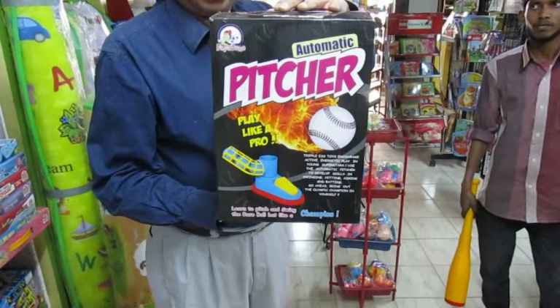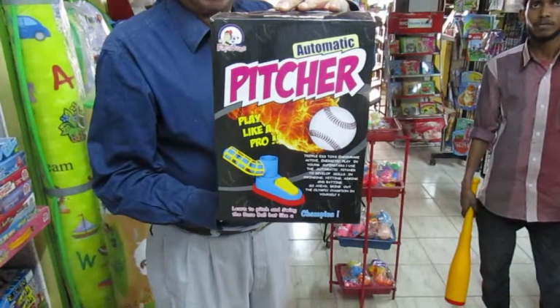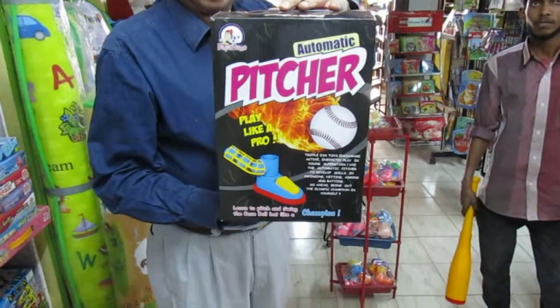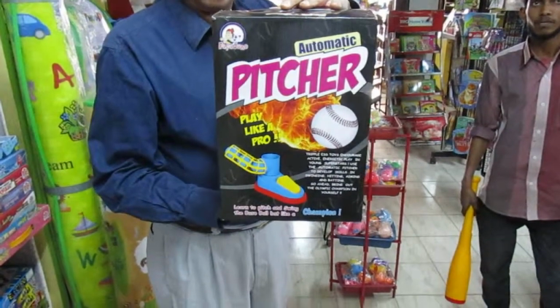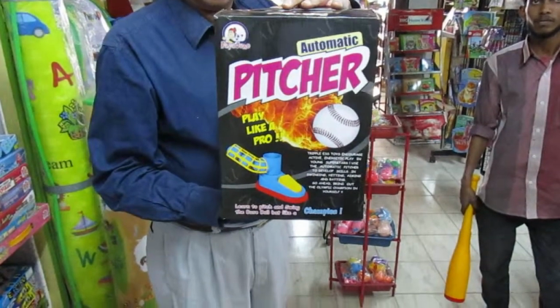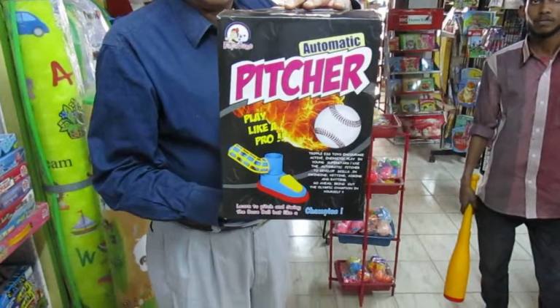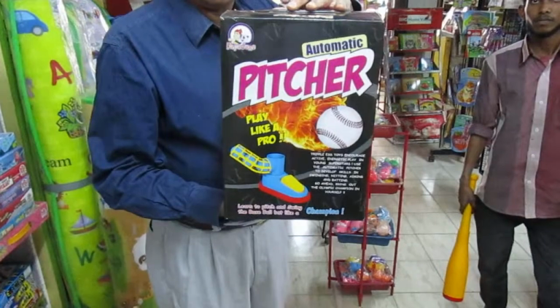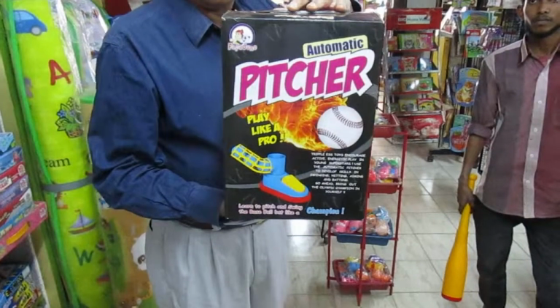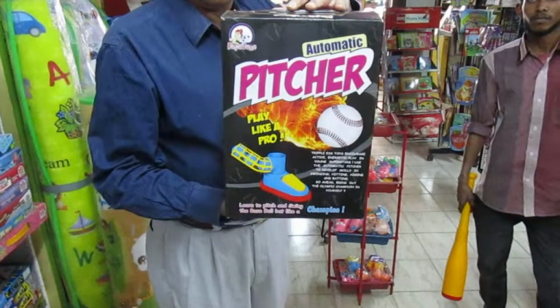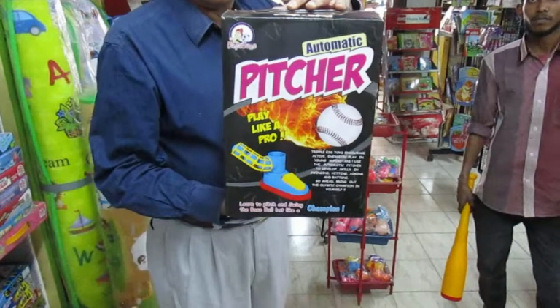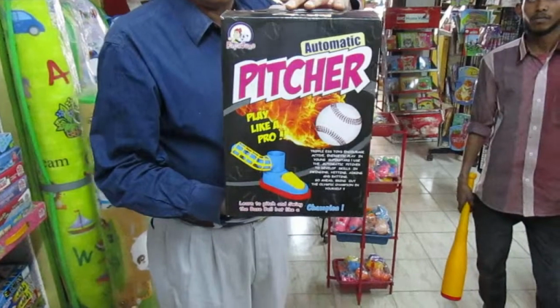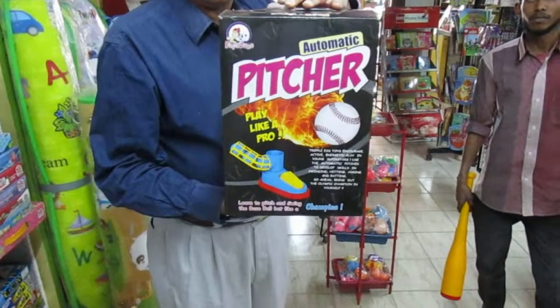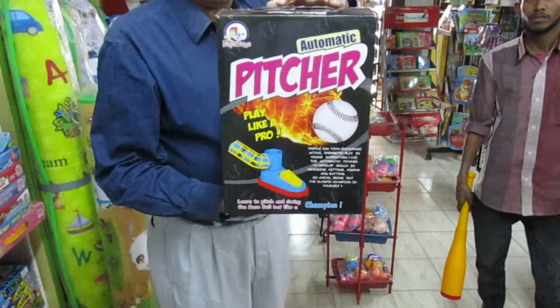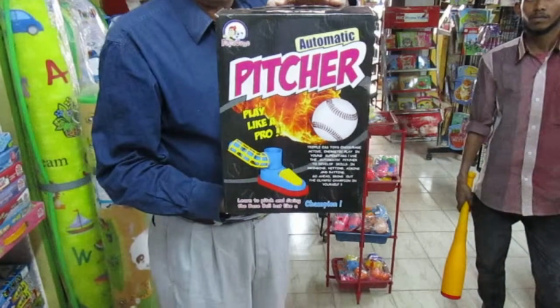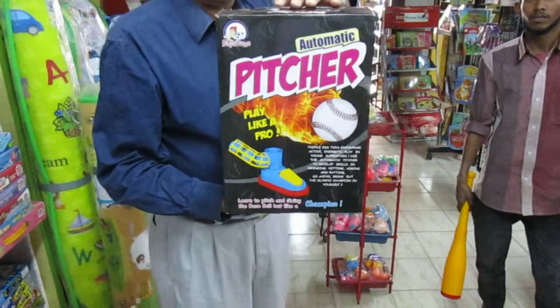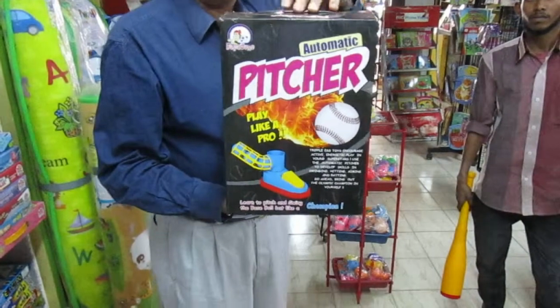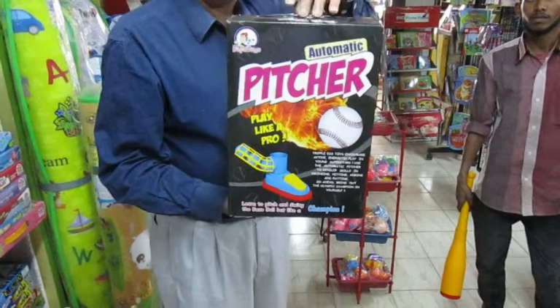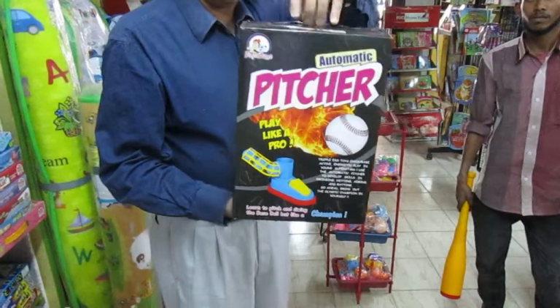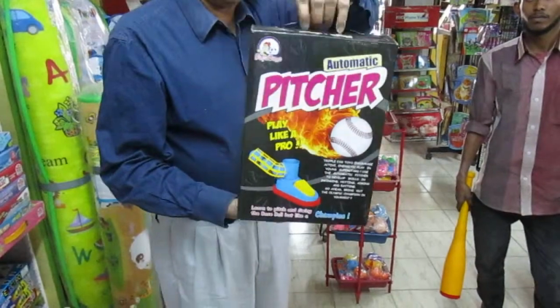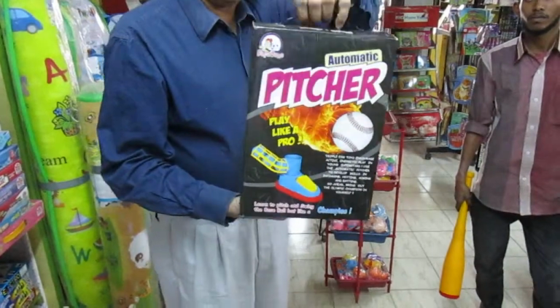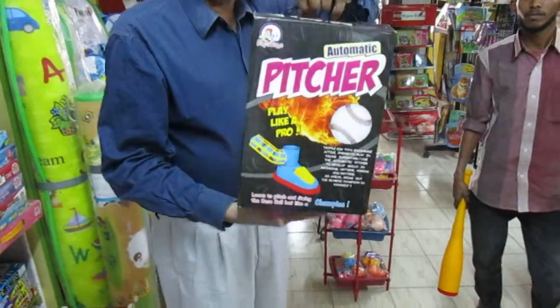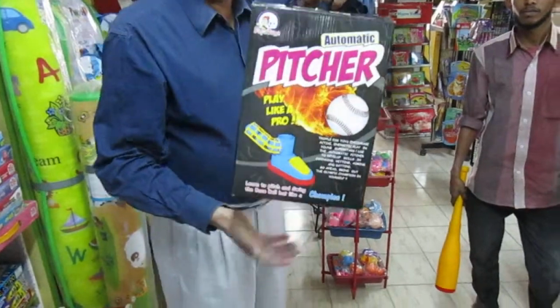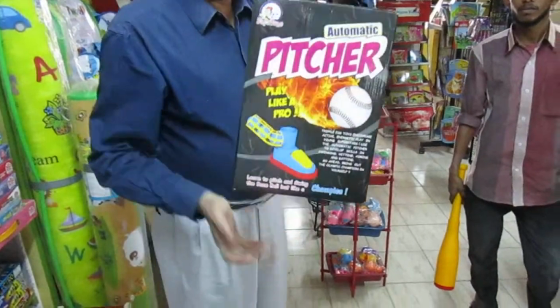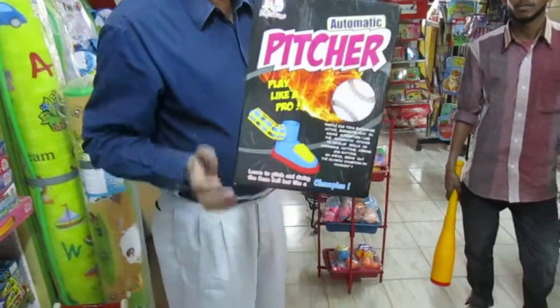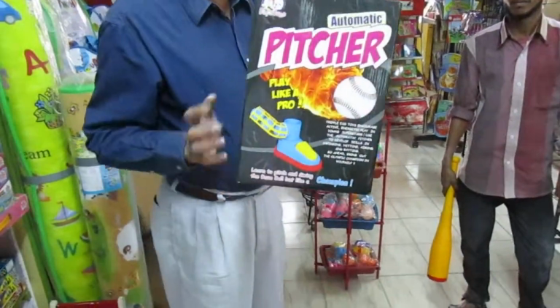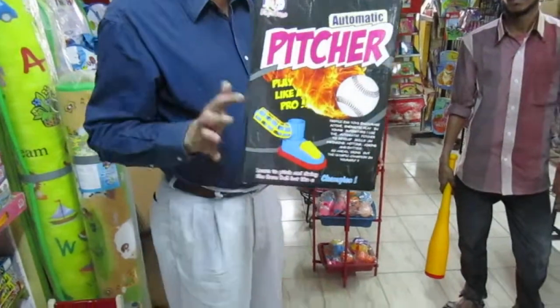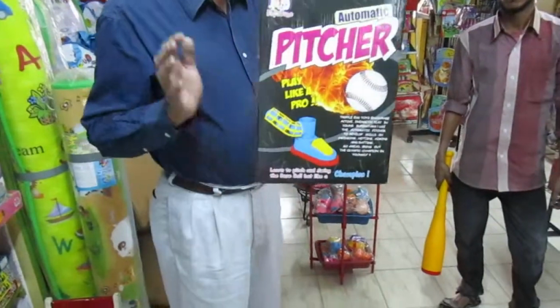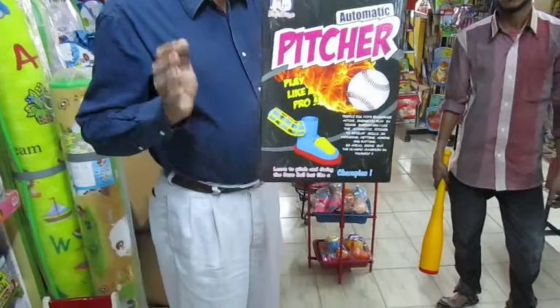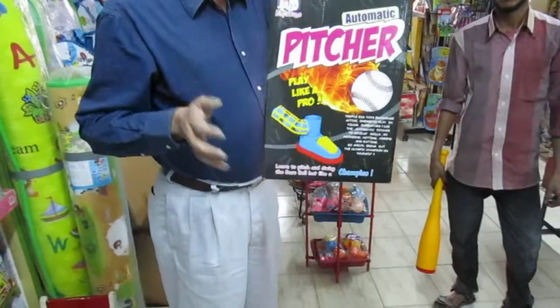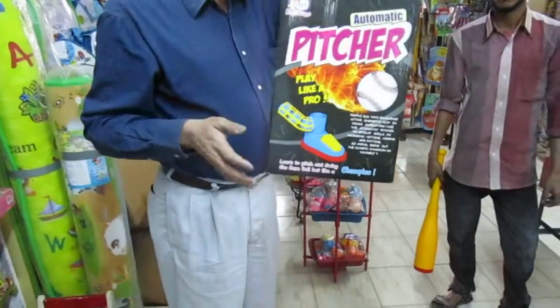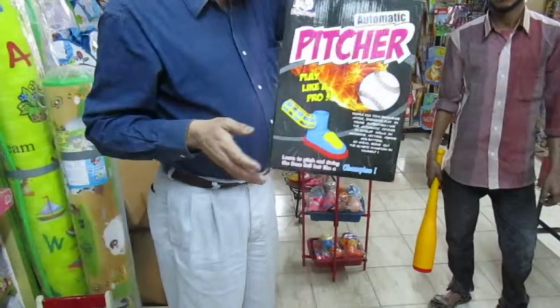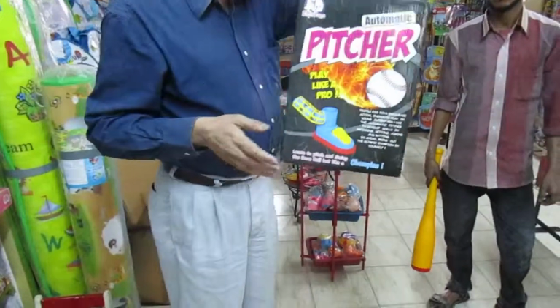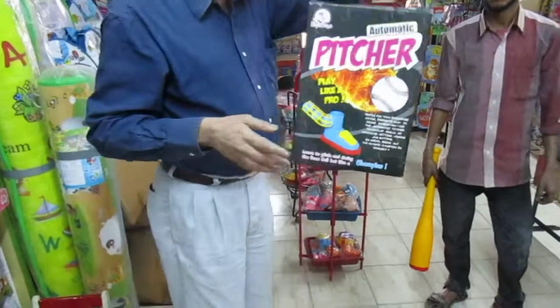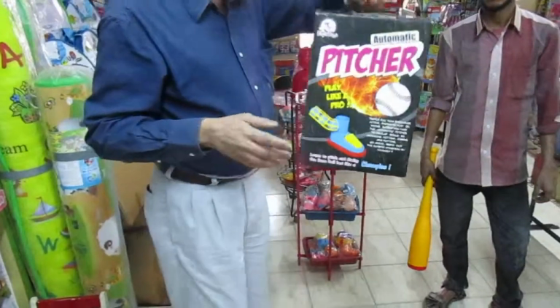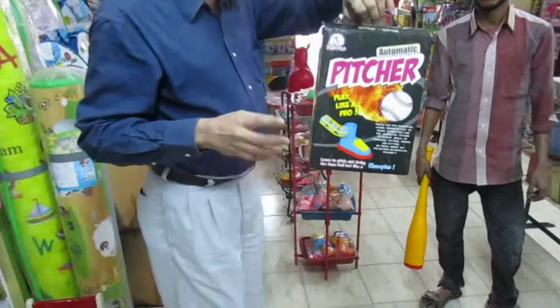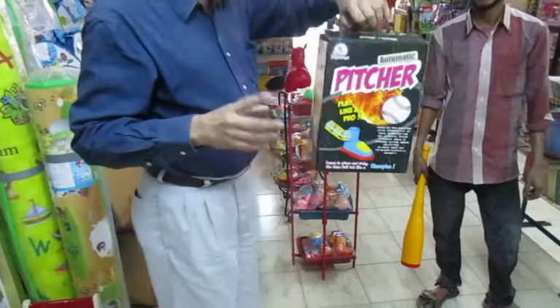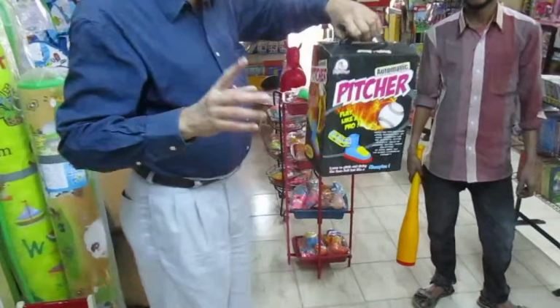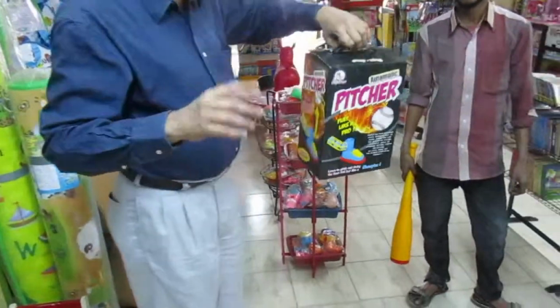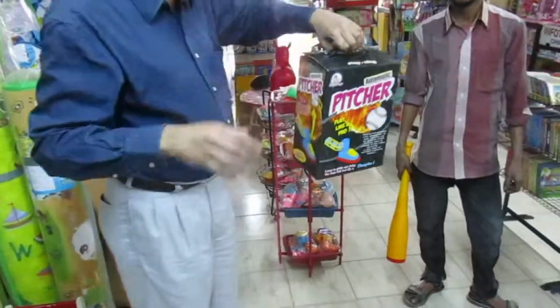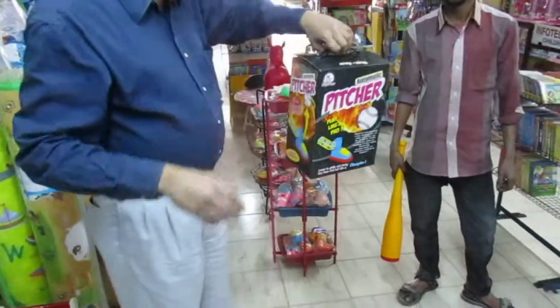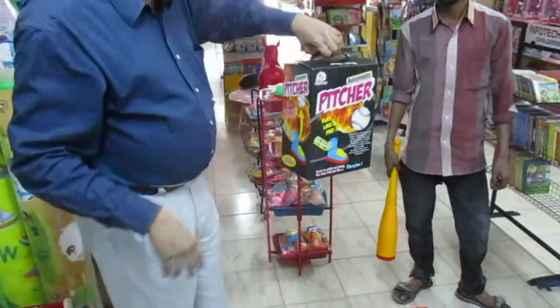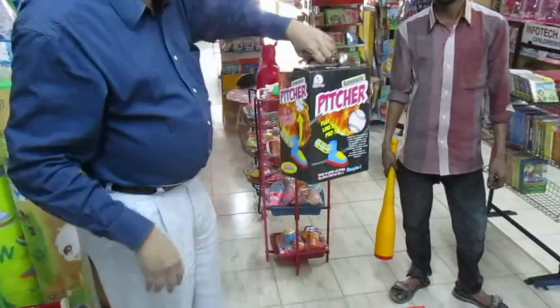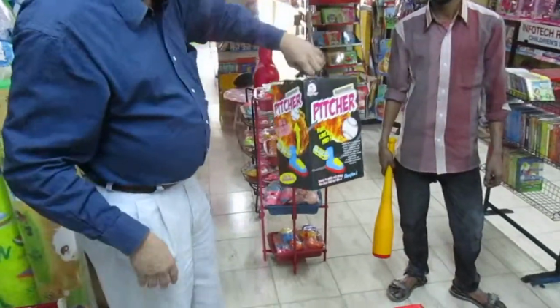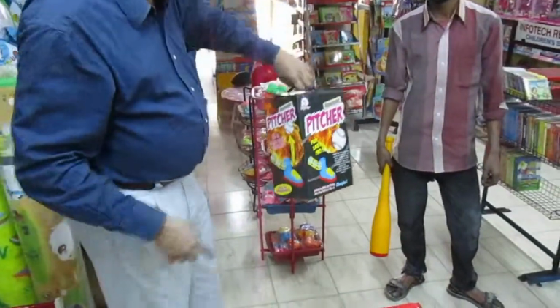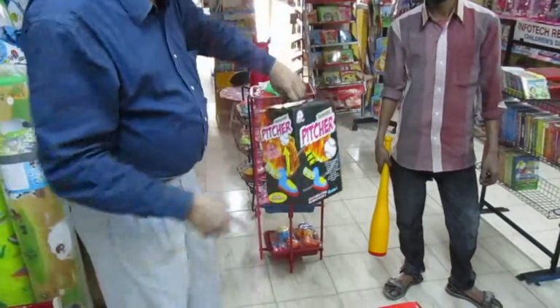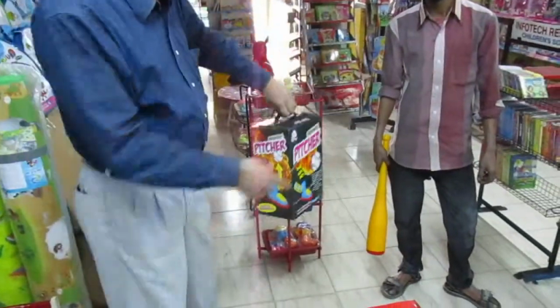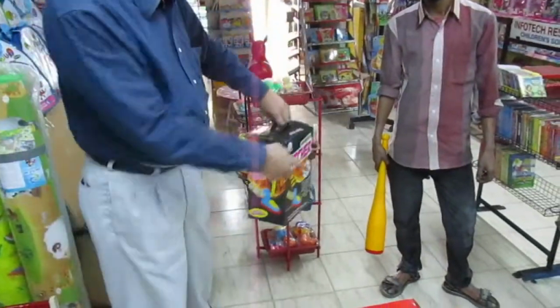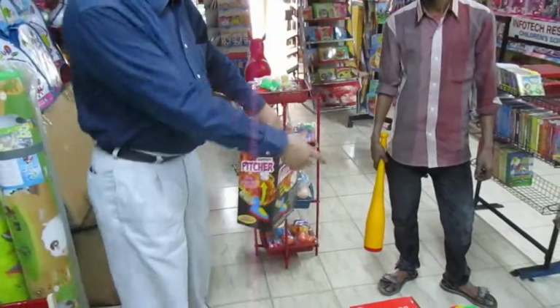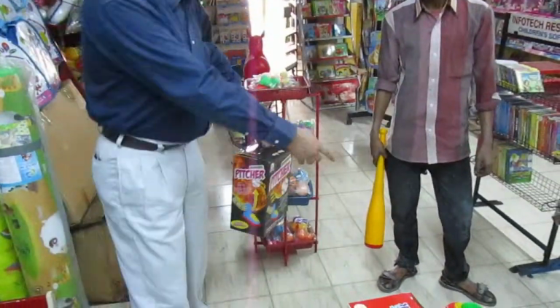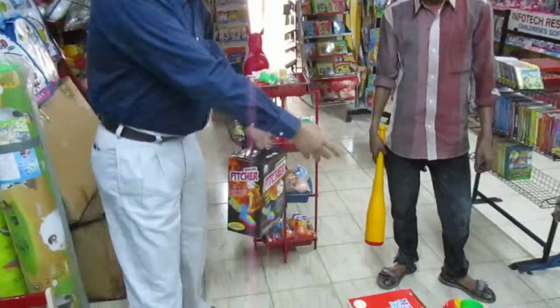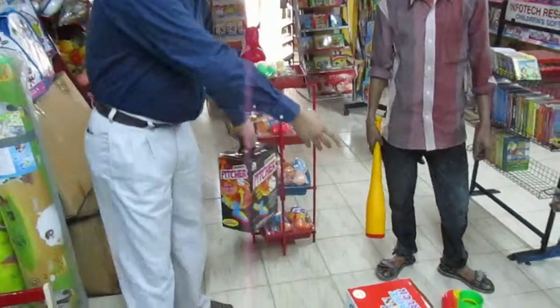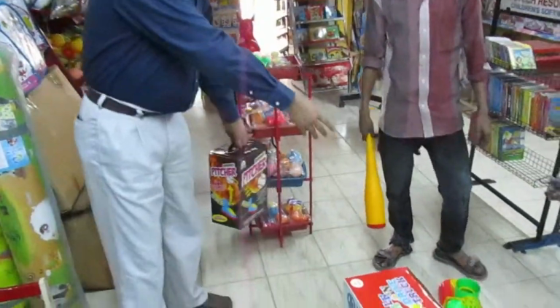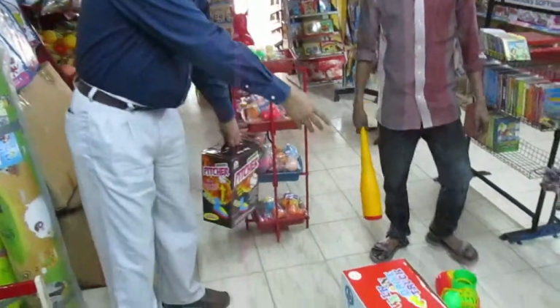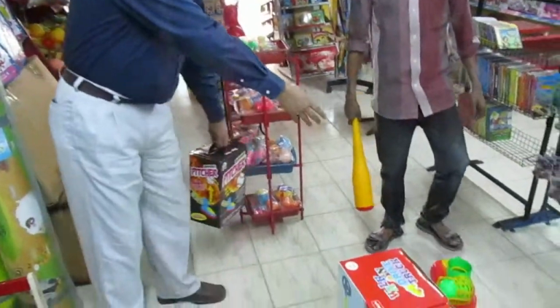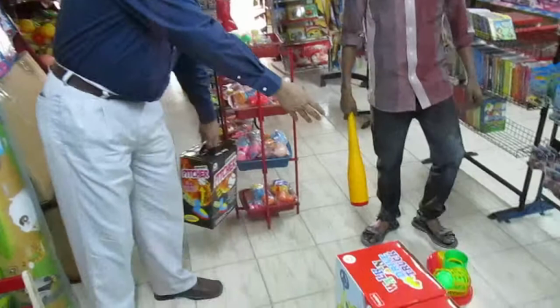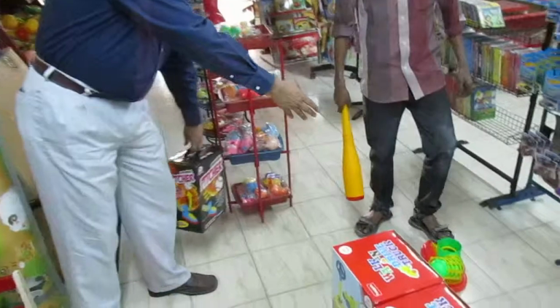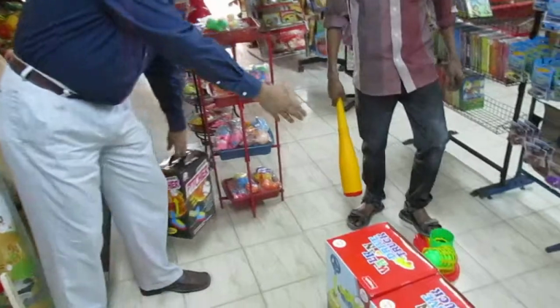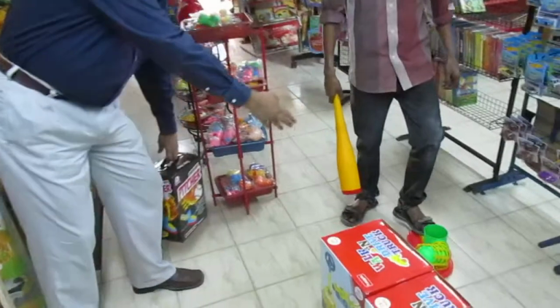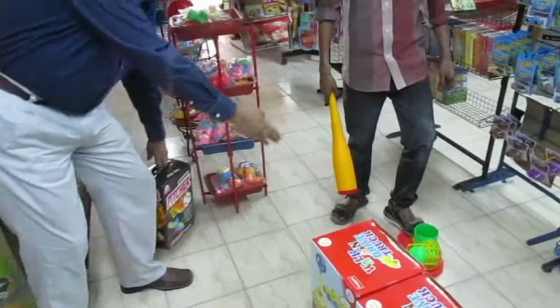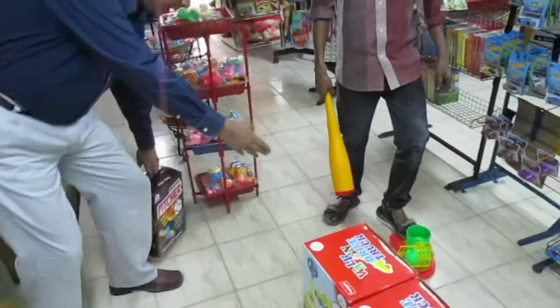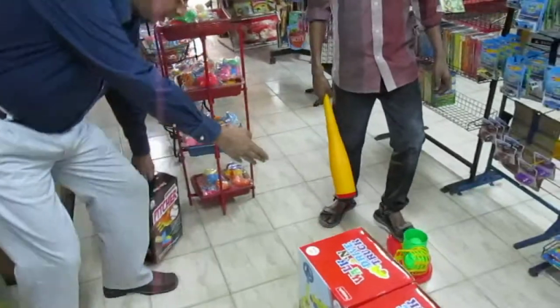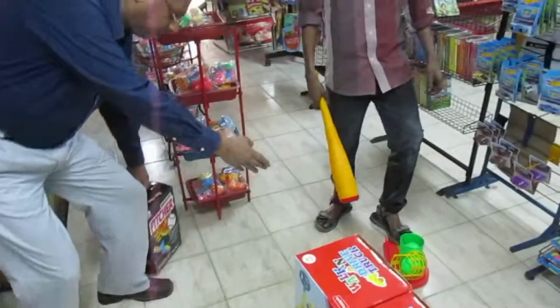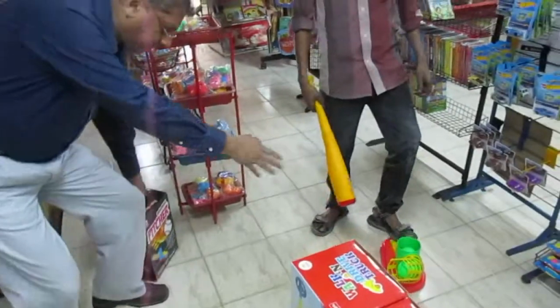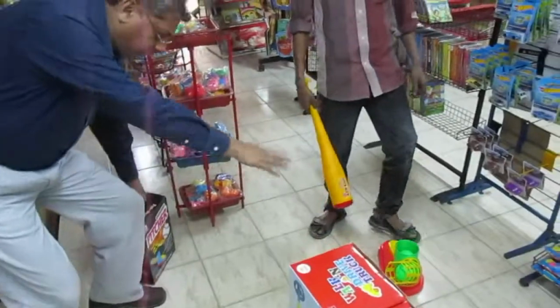You have taken this? So this is a unique product. Just have a look at it. We will give a demonstration of it.